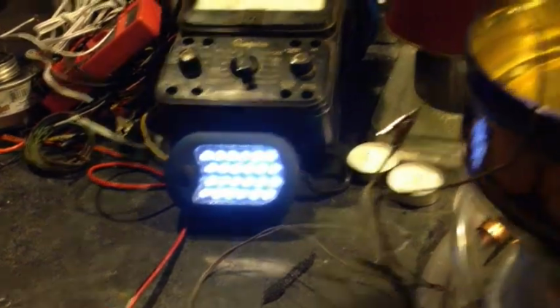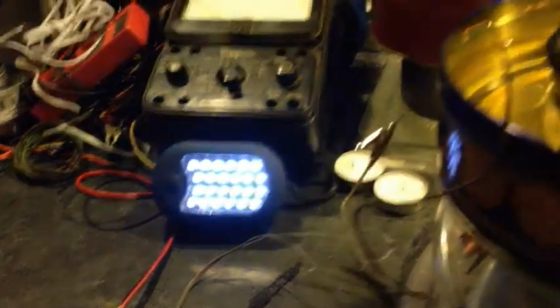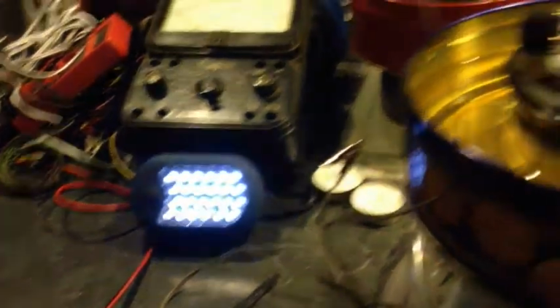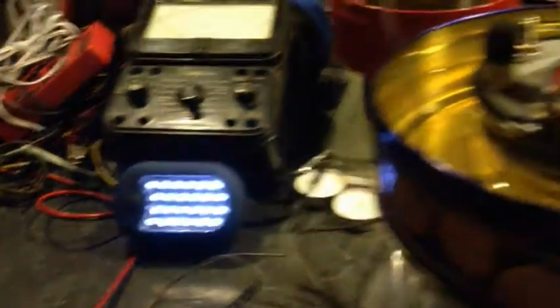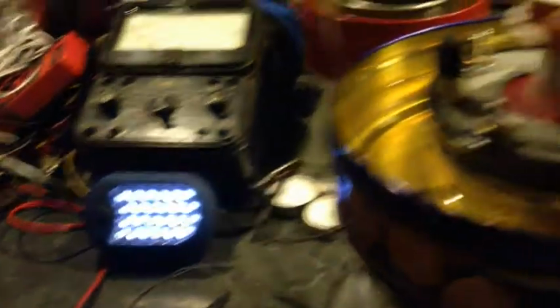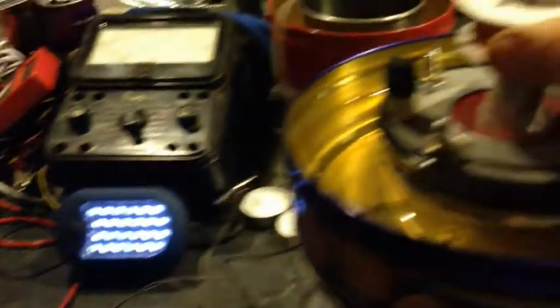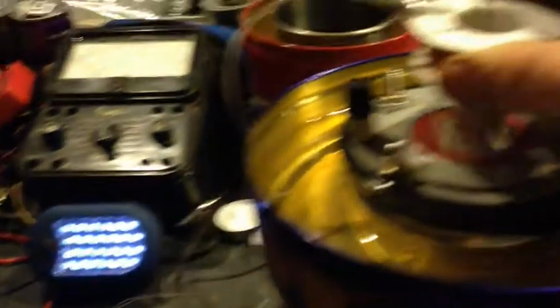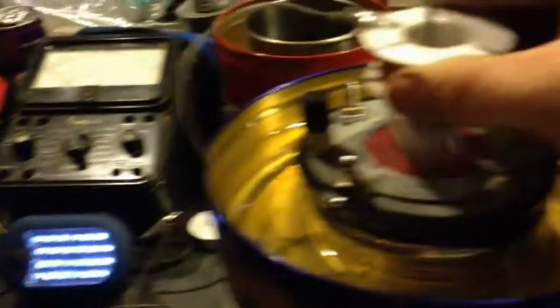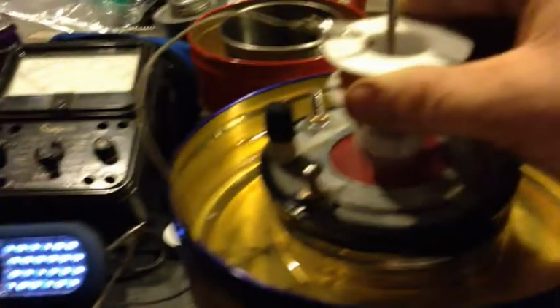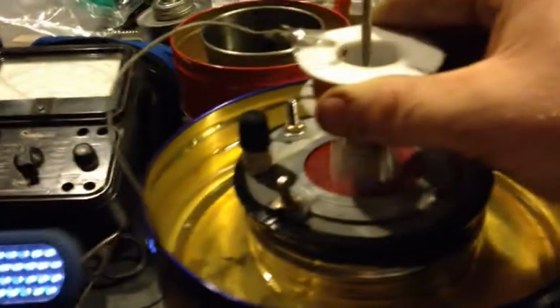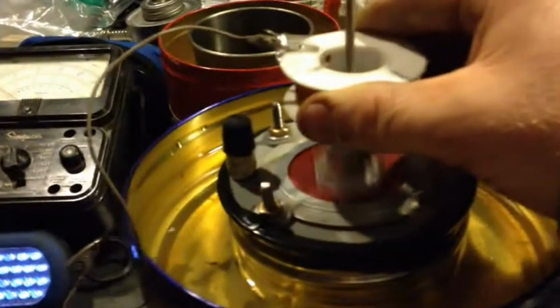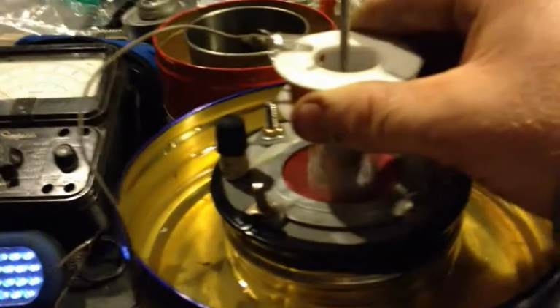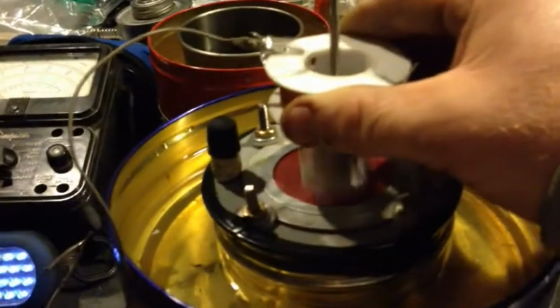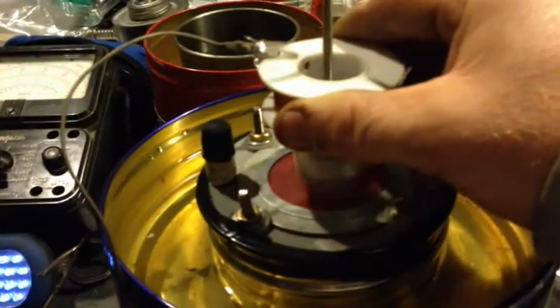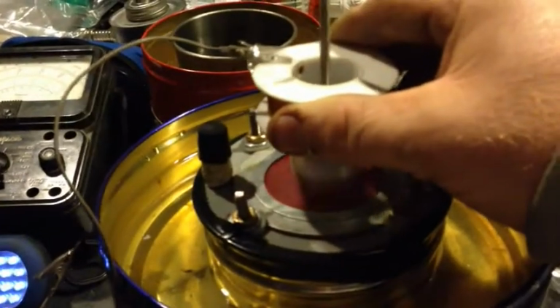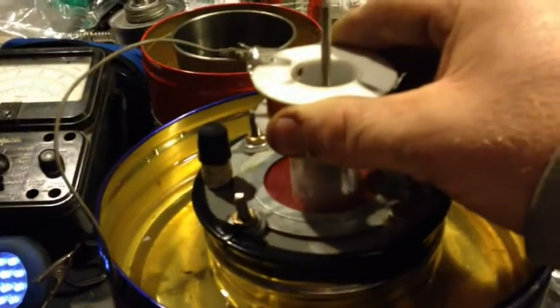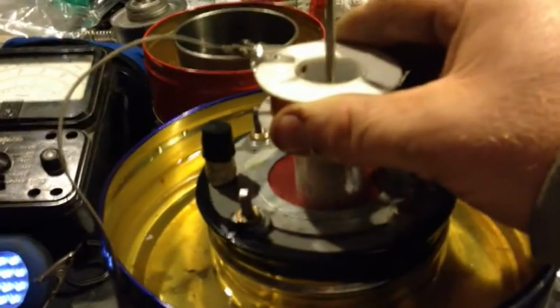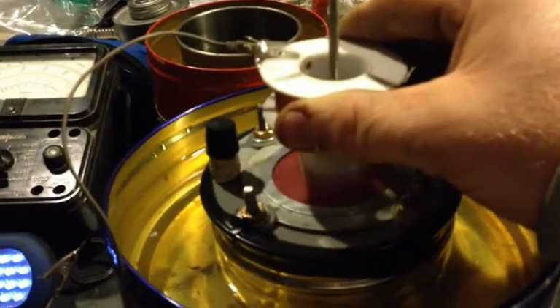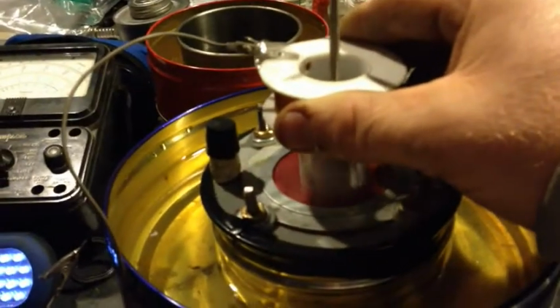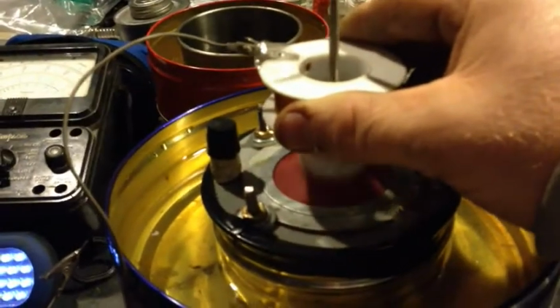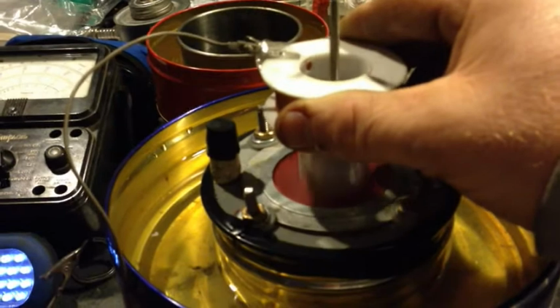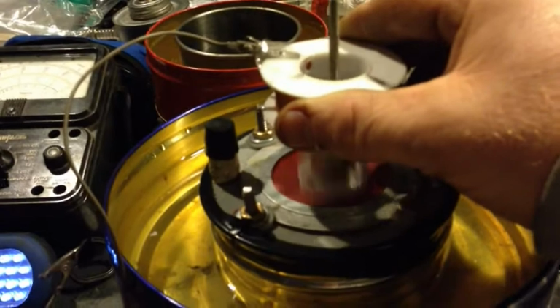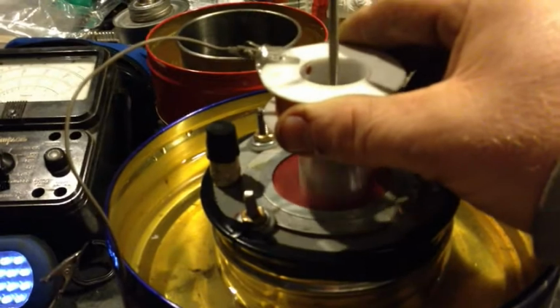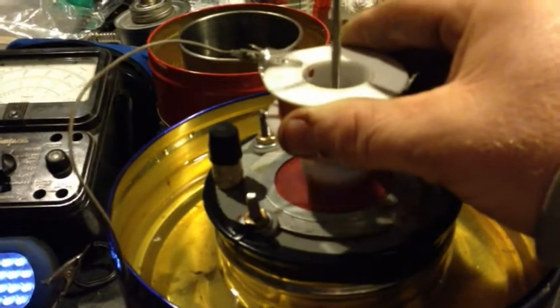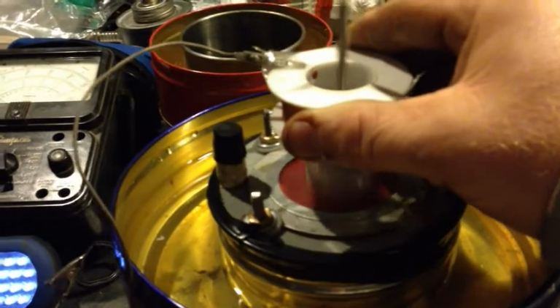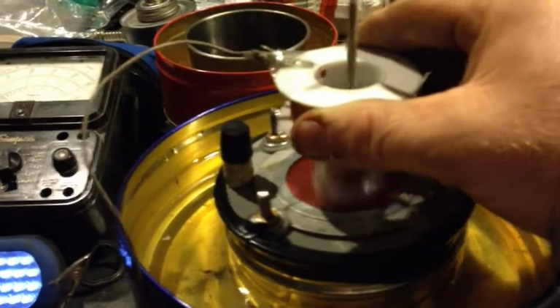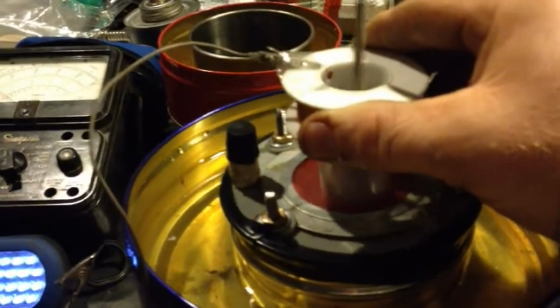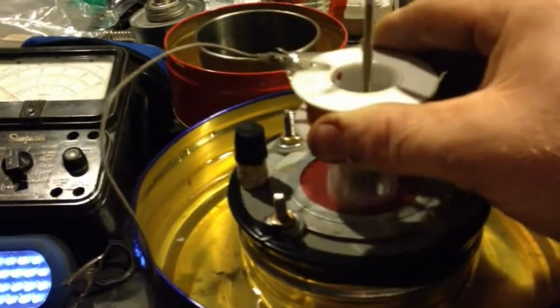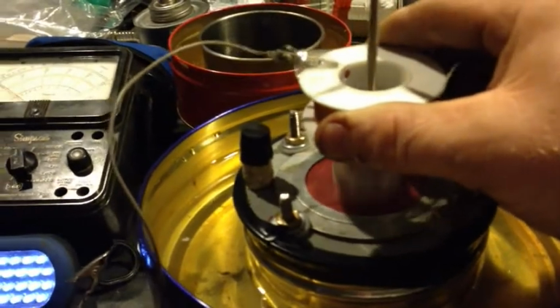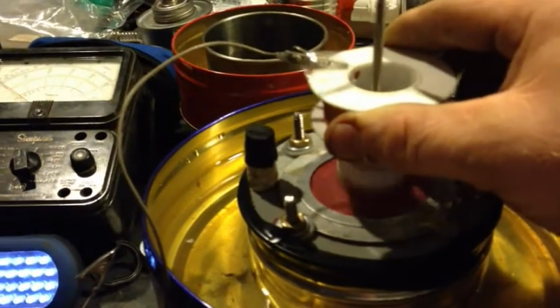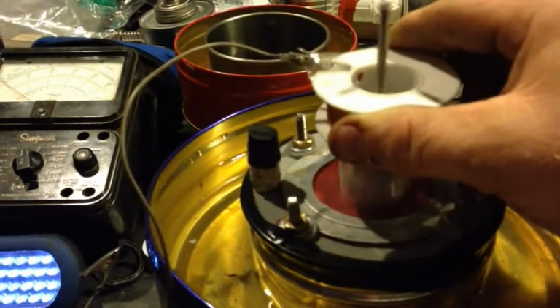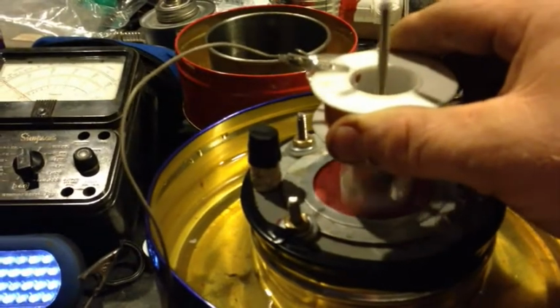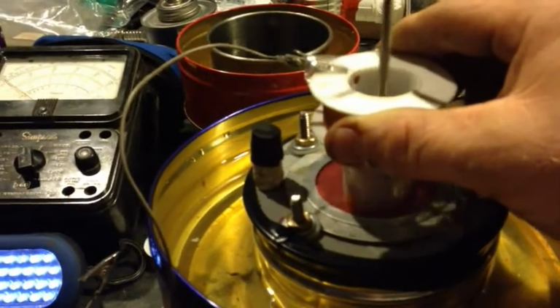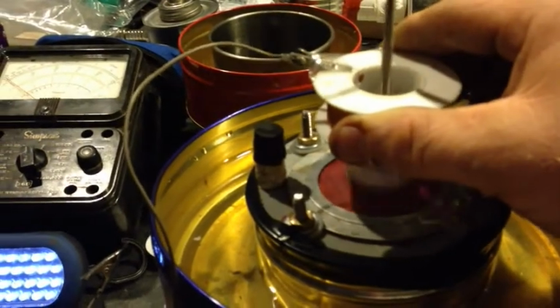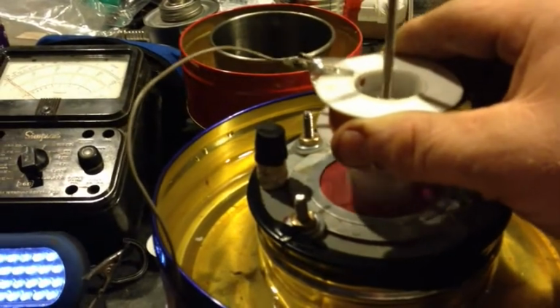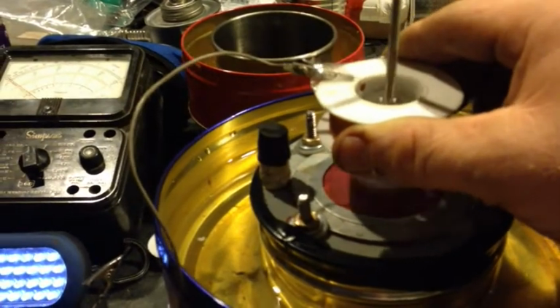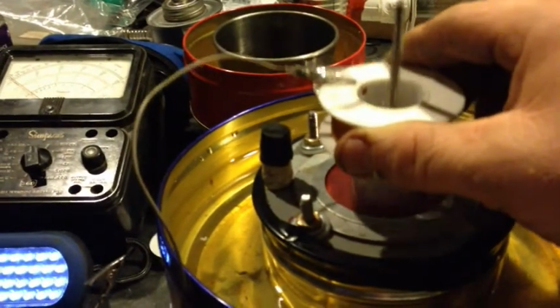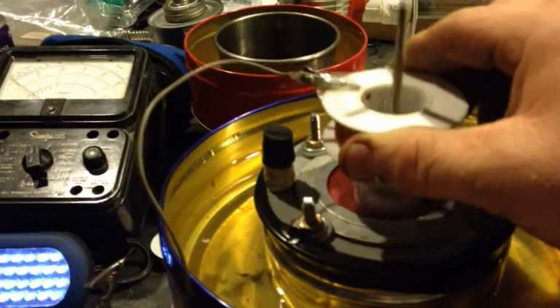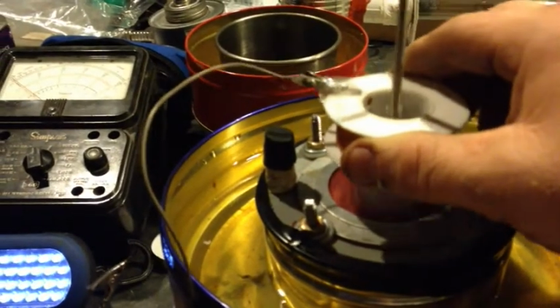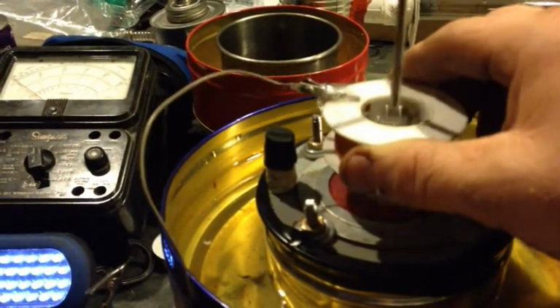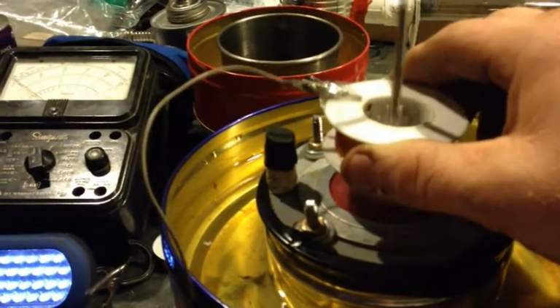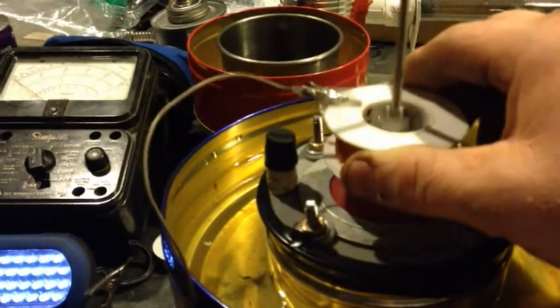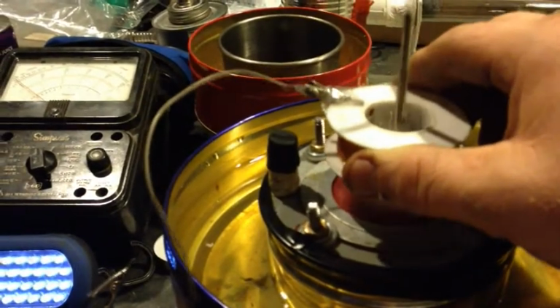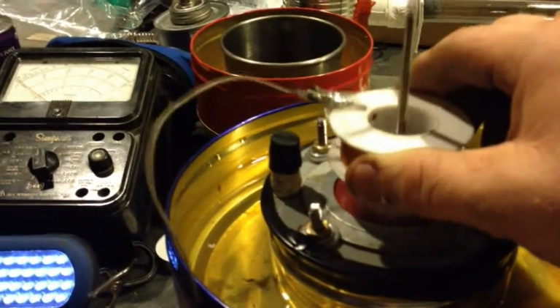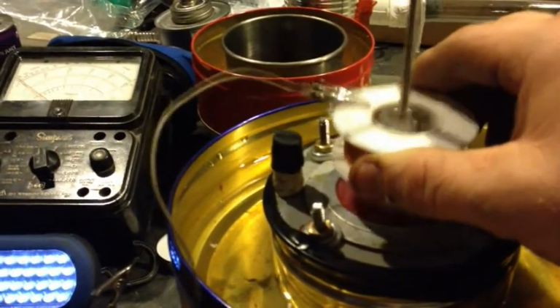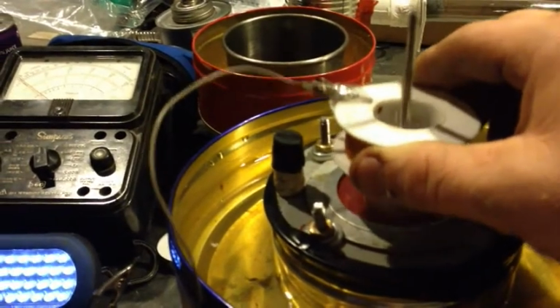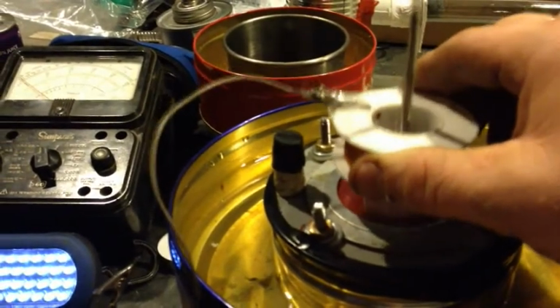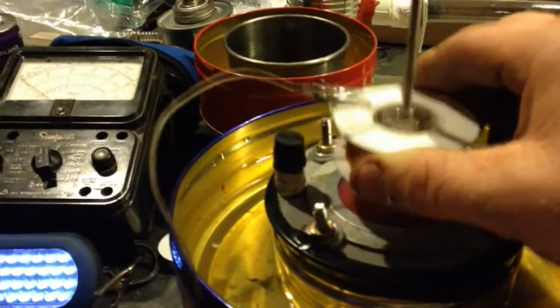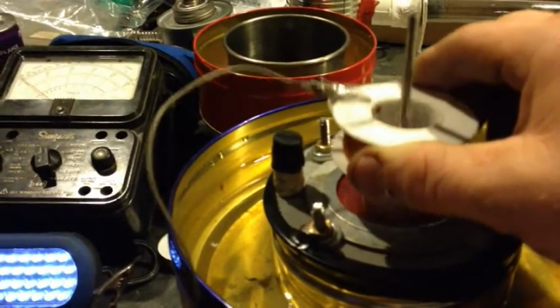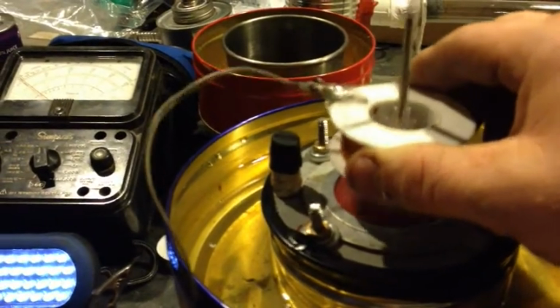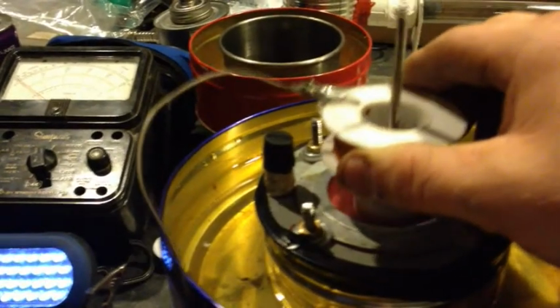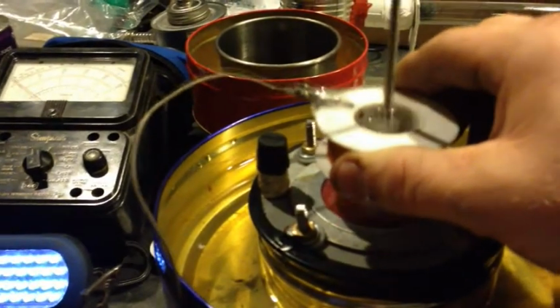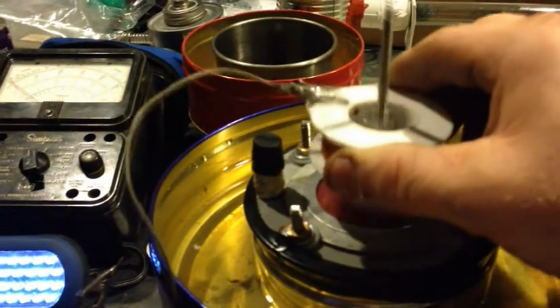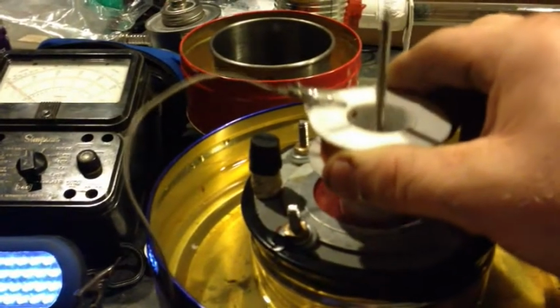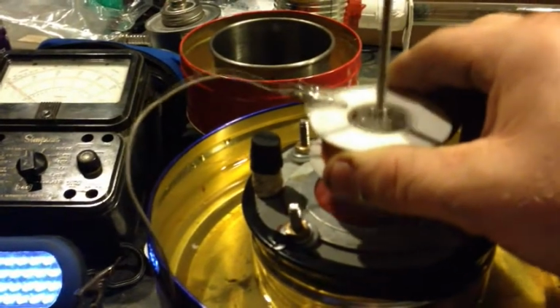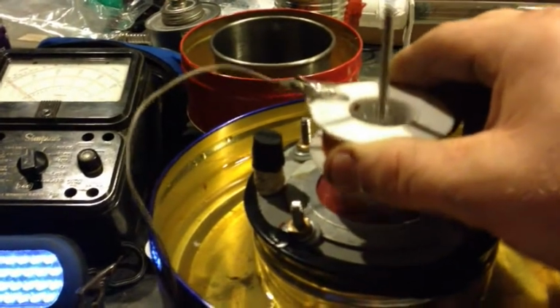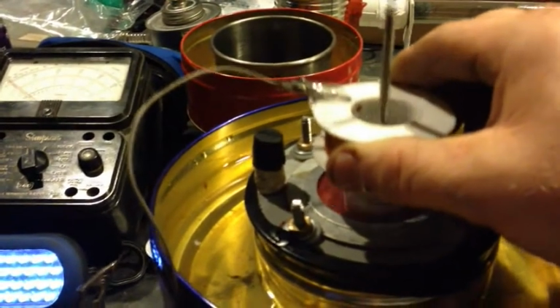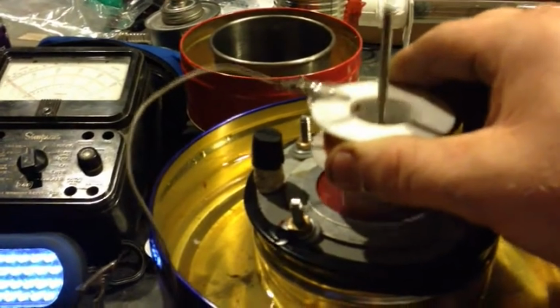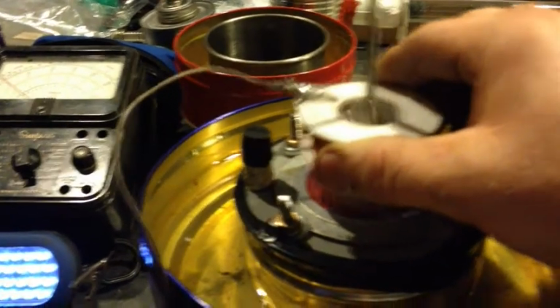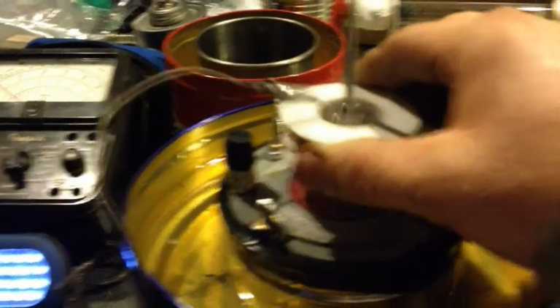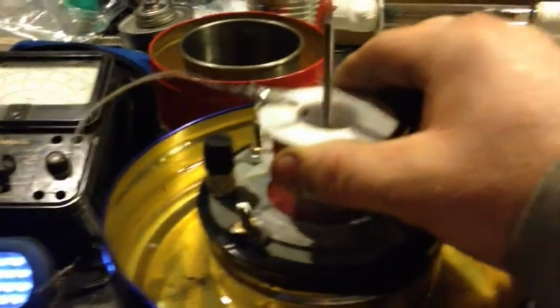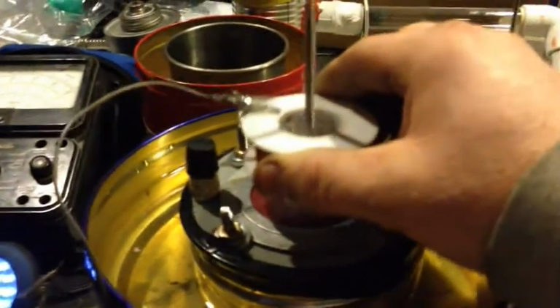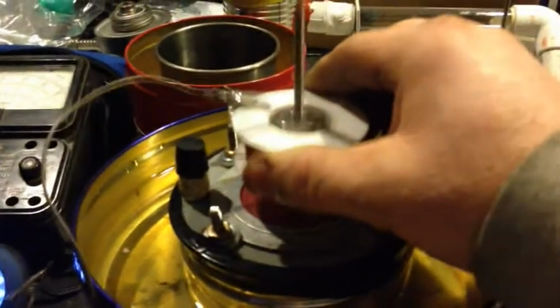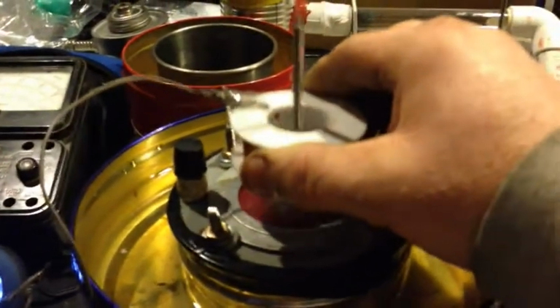Let's see what's happening here. Just holding it here — it's pretty strong here. Watch this. See it hit my hand?